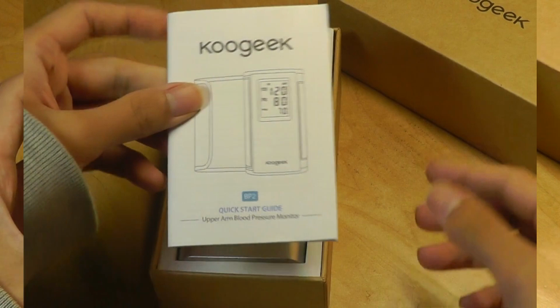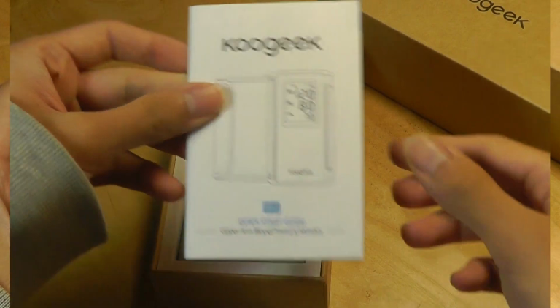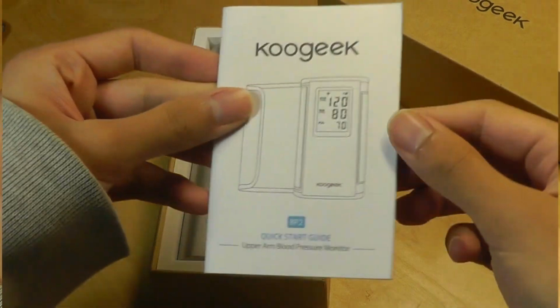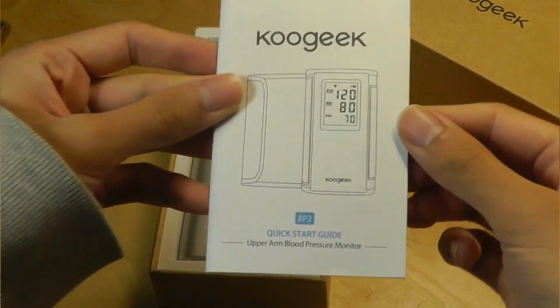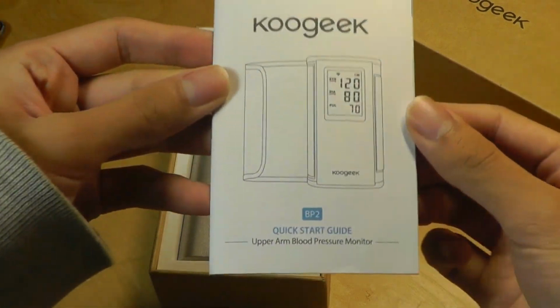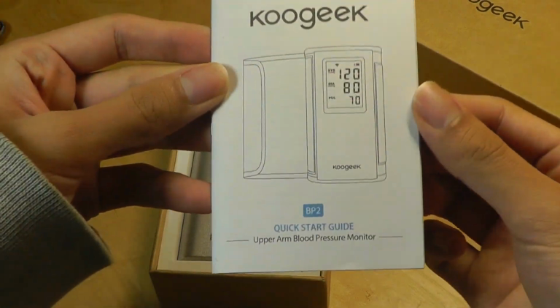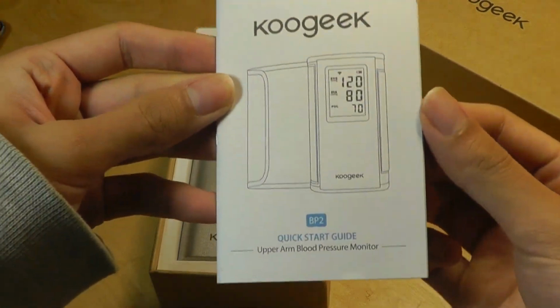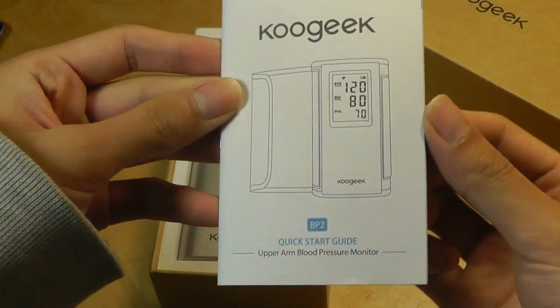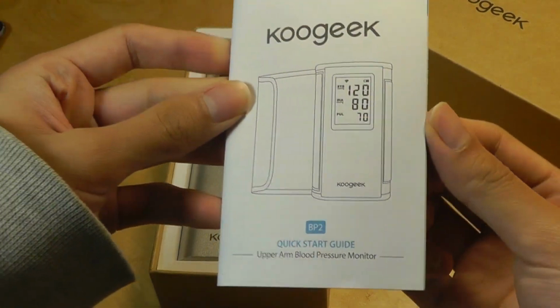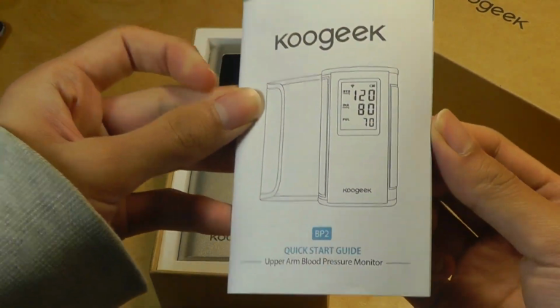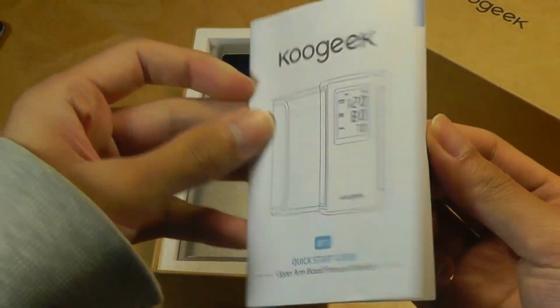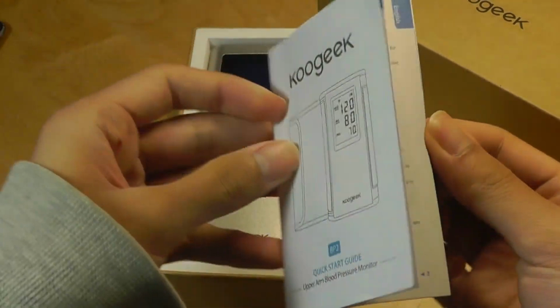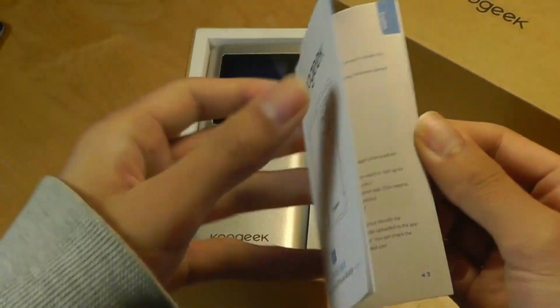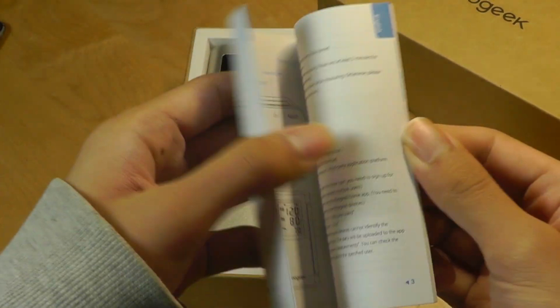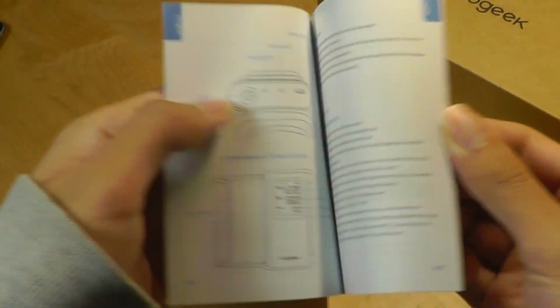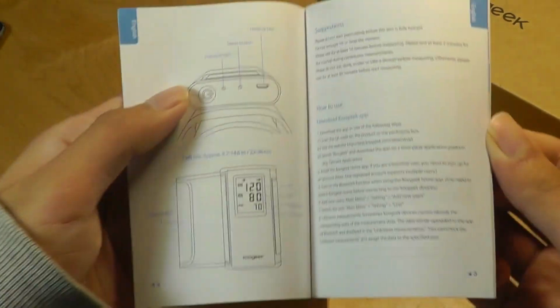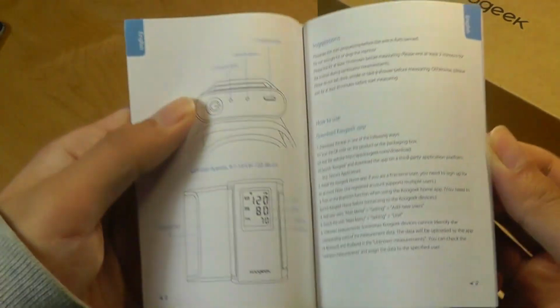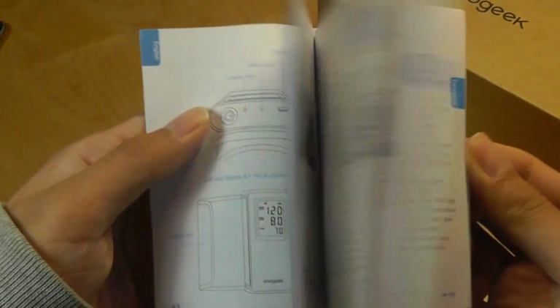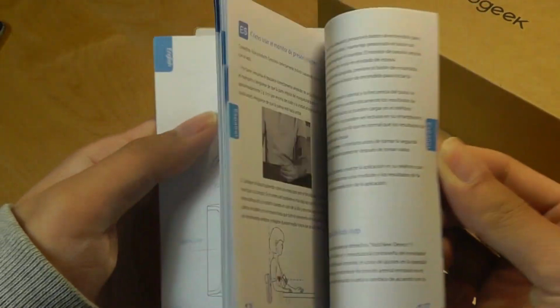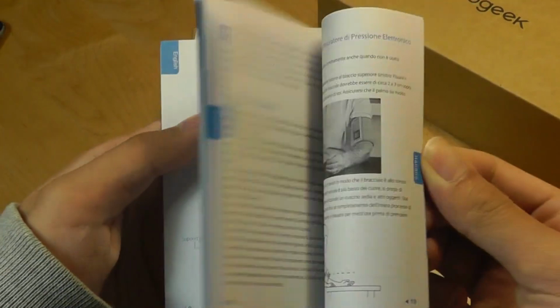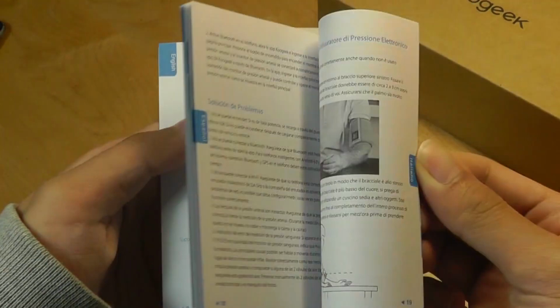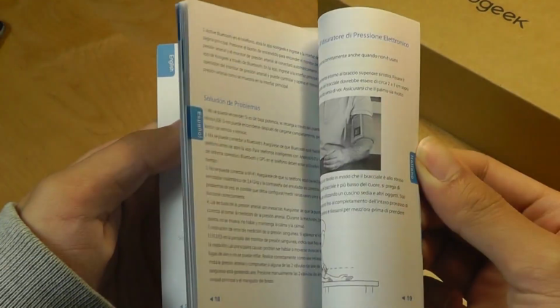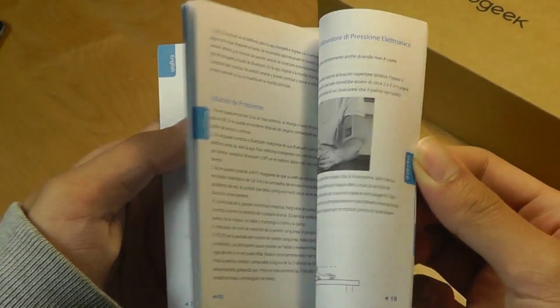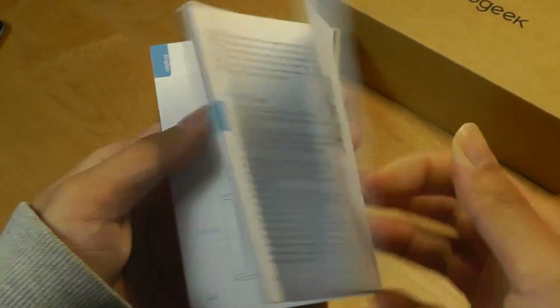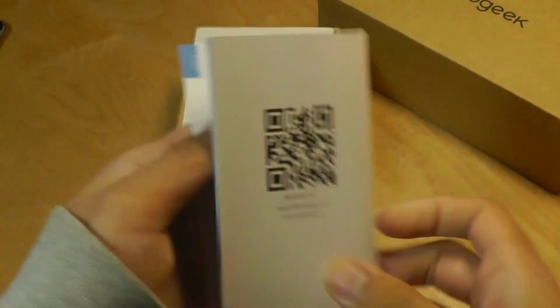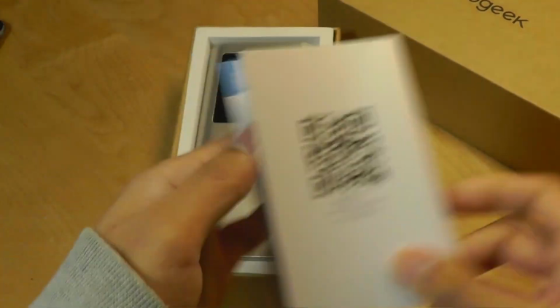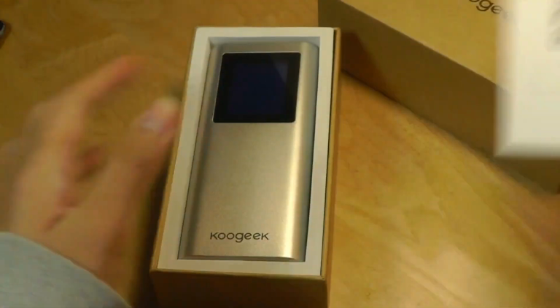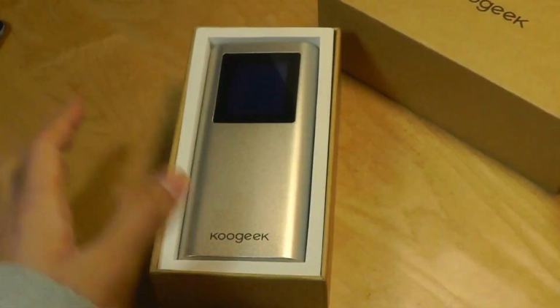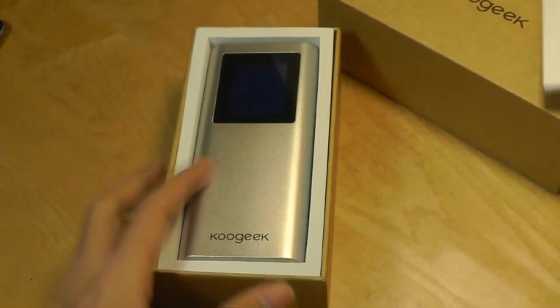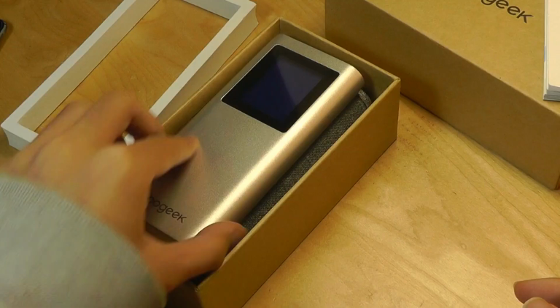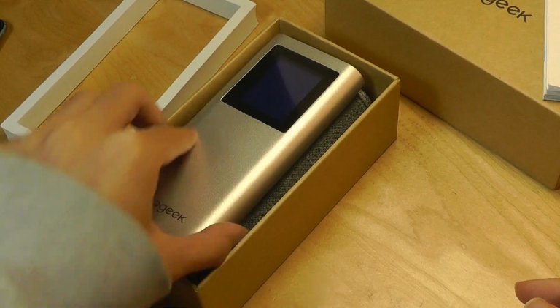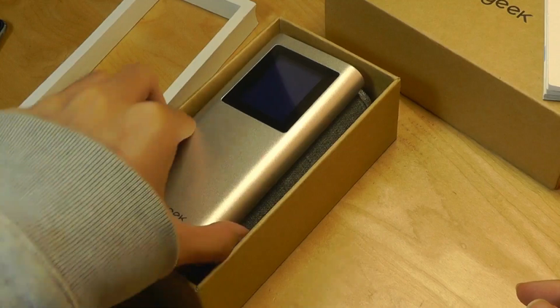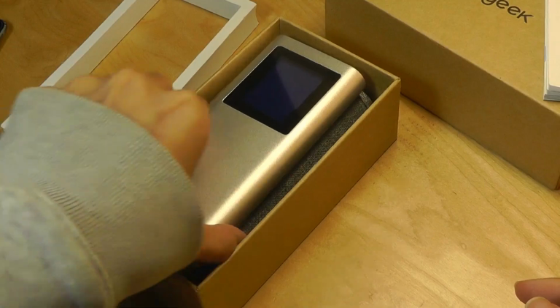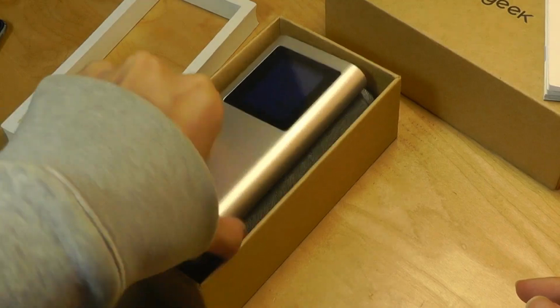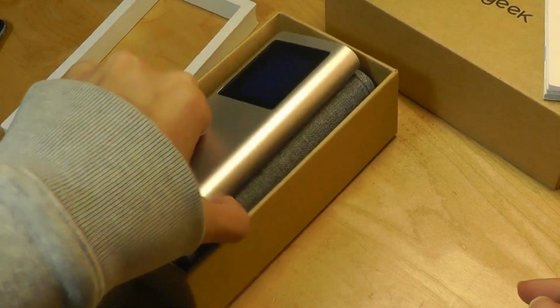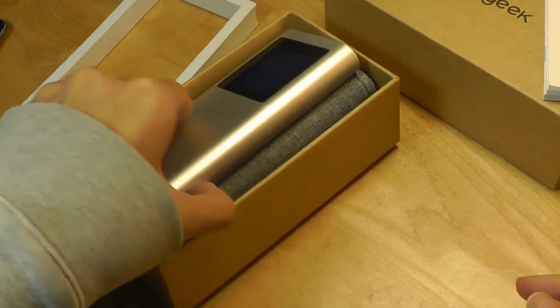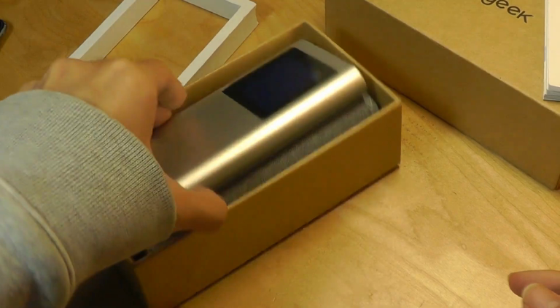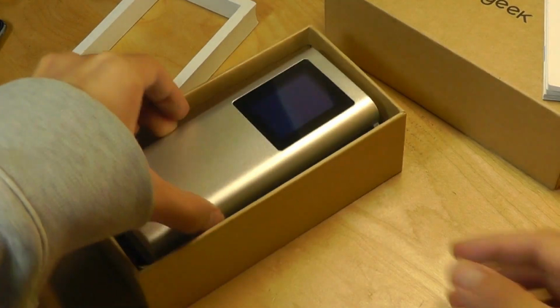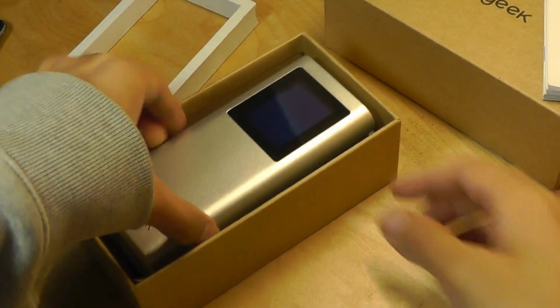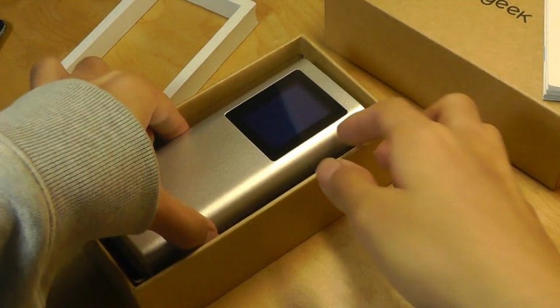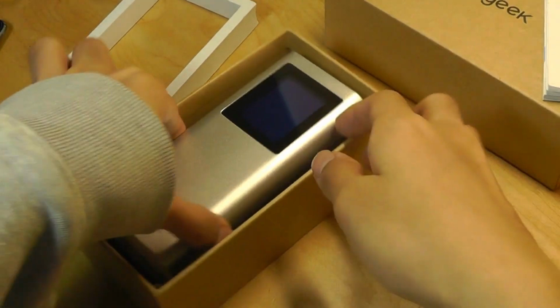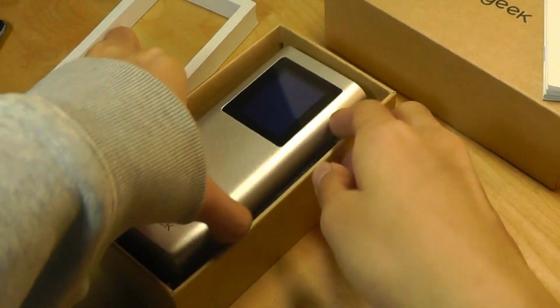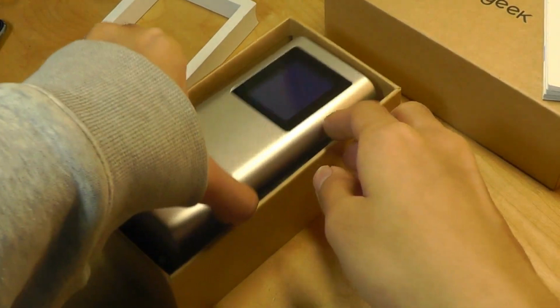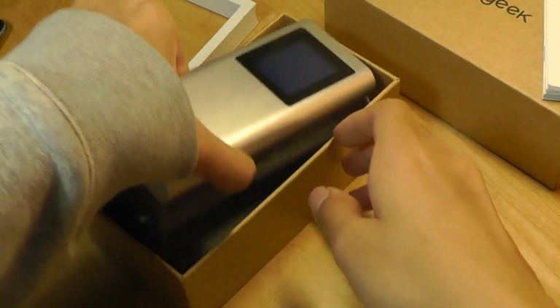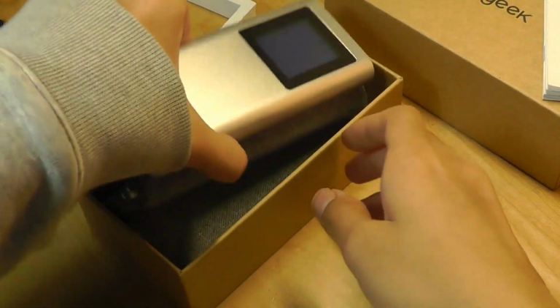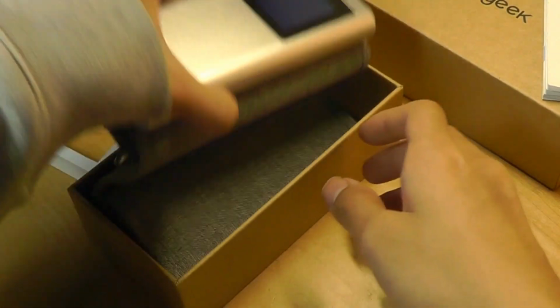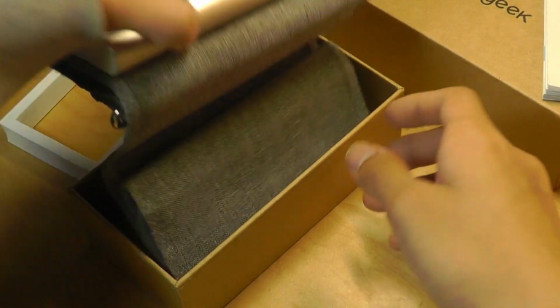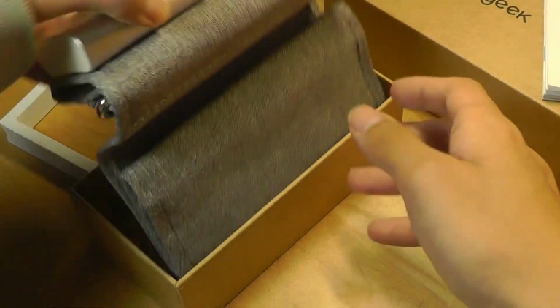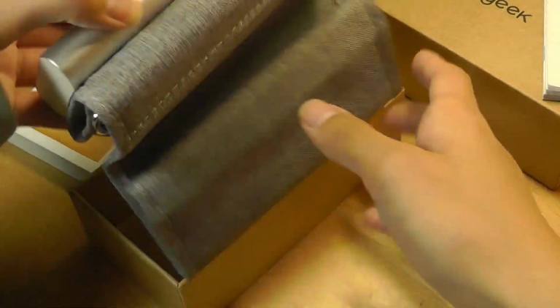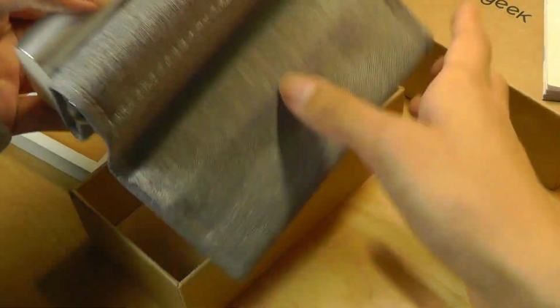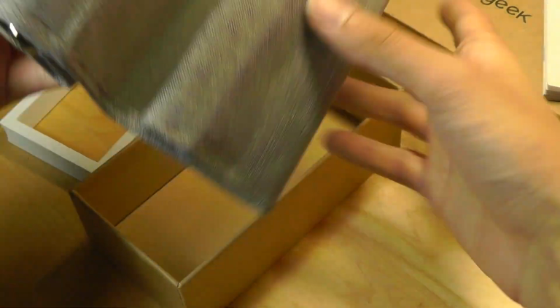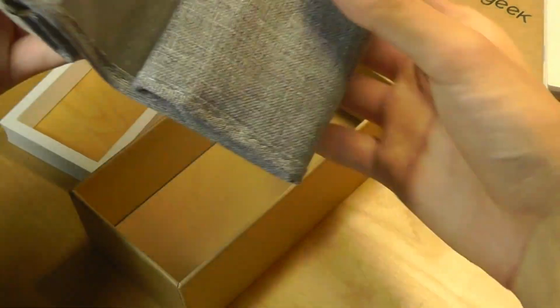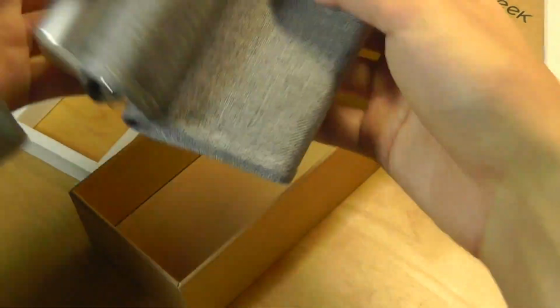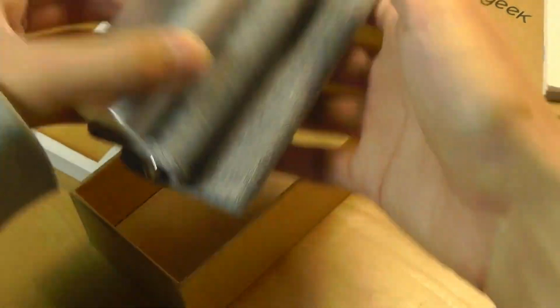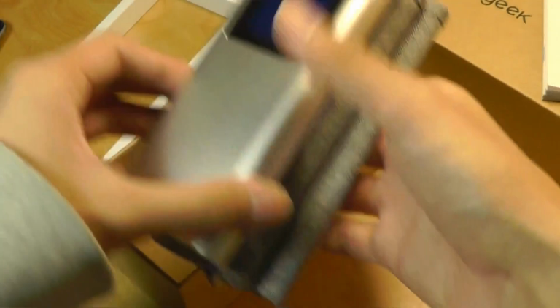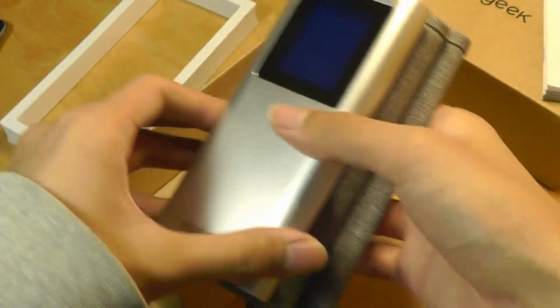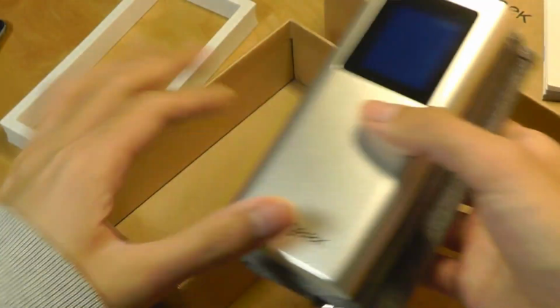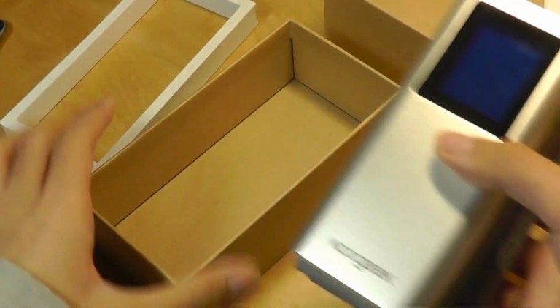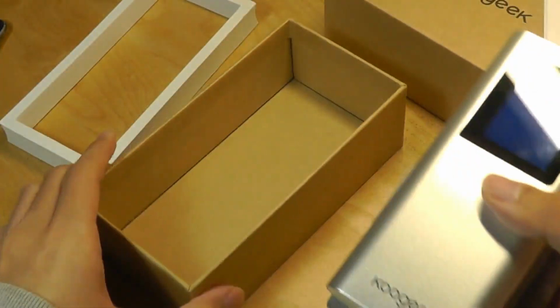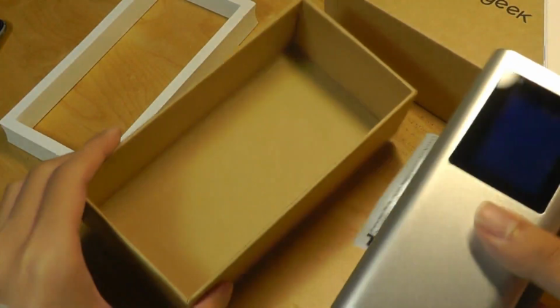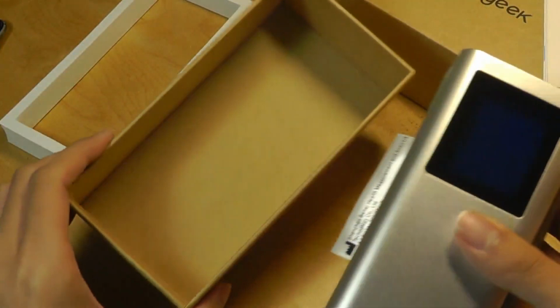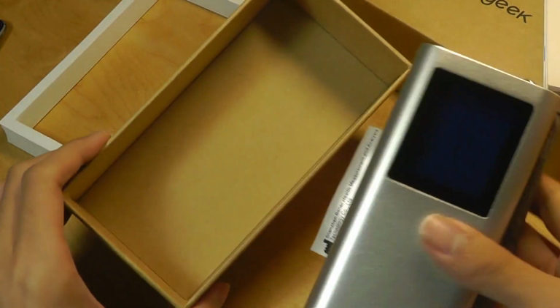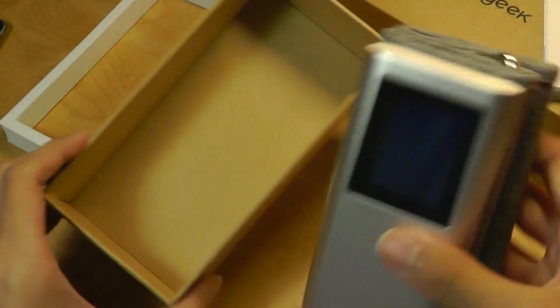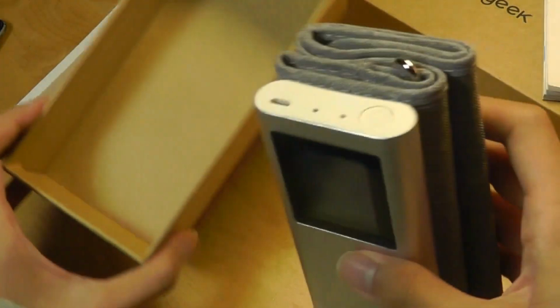On the inside we have just the instruction manual, the quick start guide, and we've also got the unit itself which is sitting underneath, and that's it.